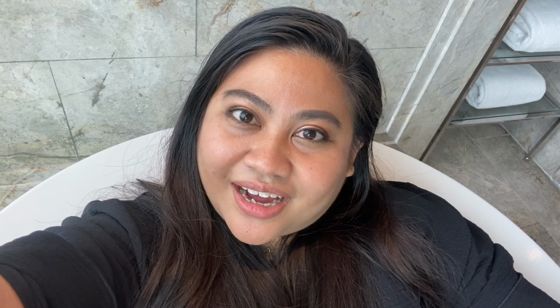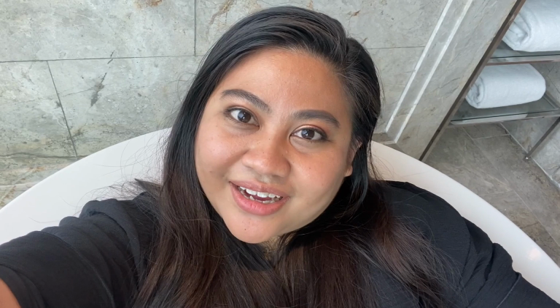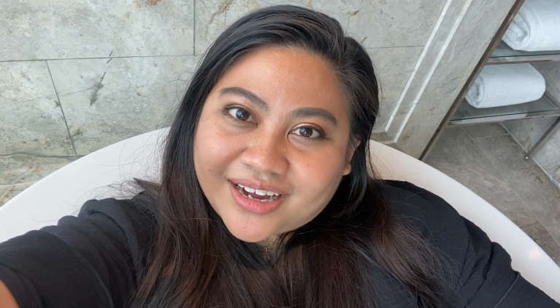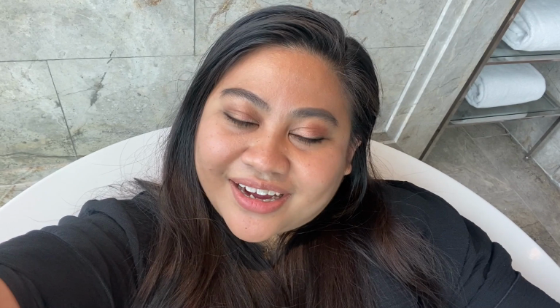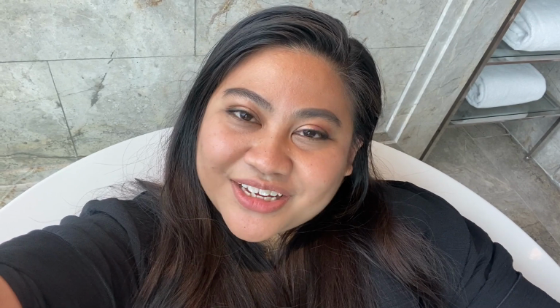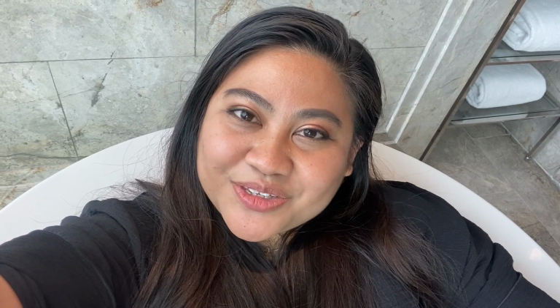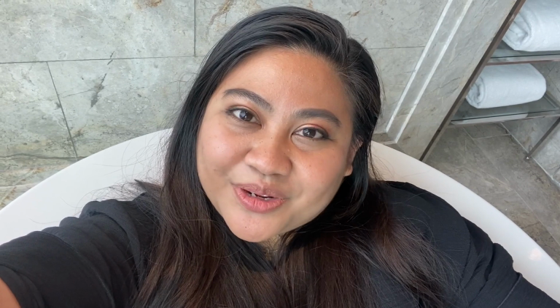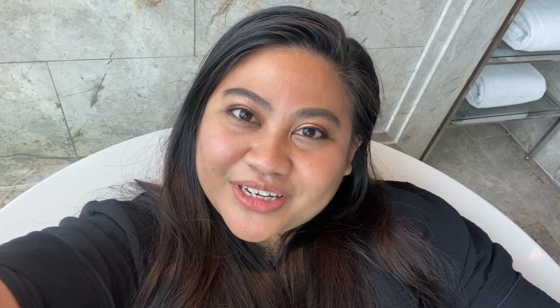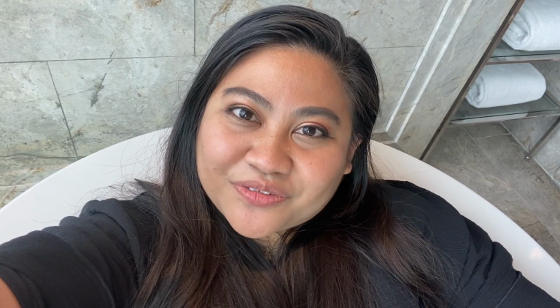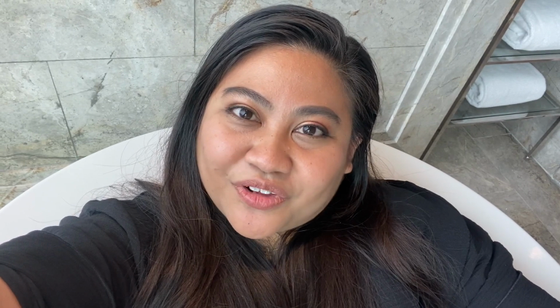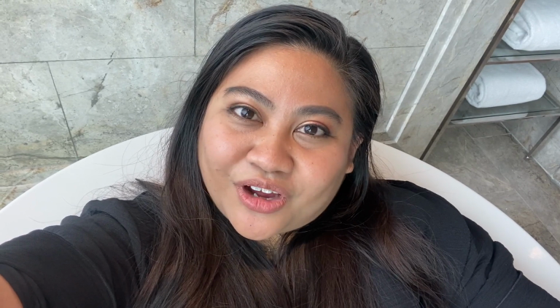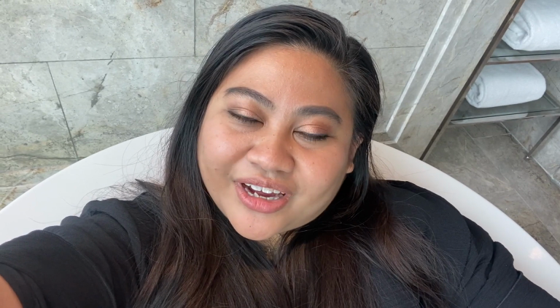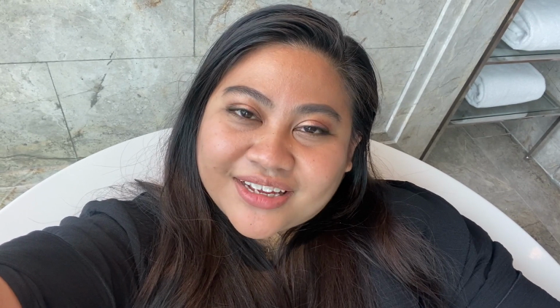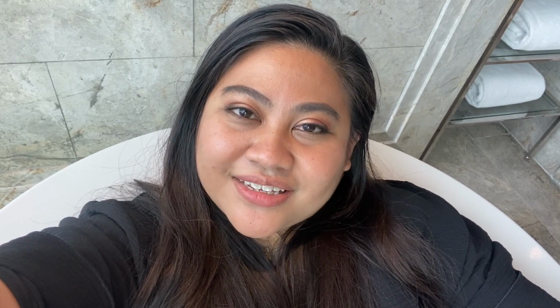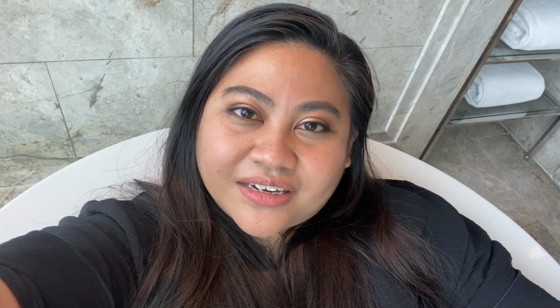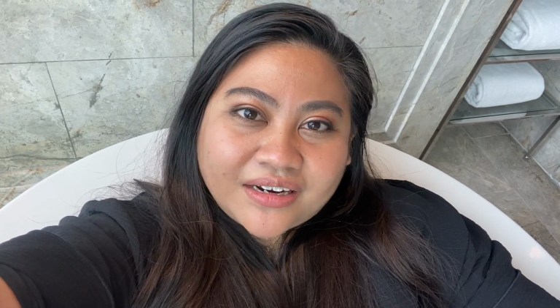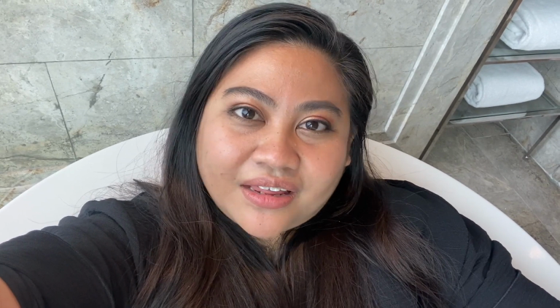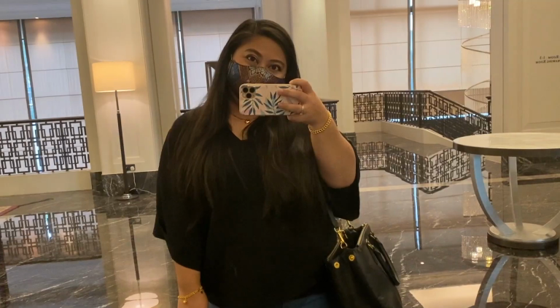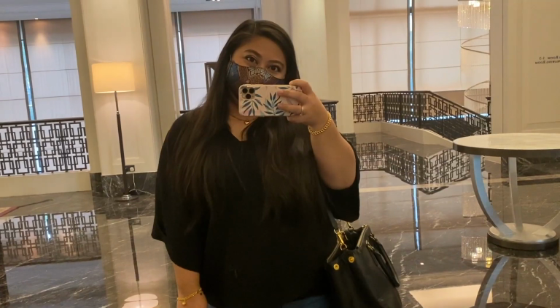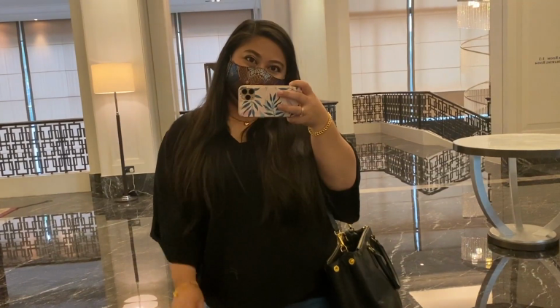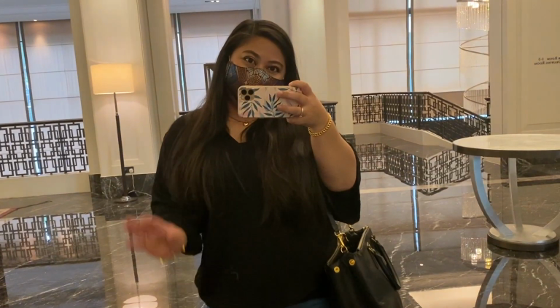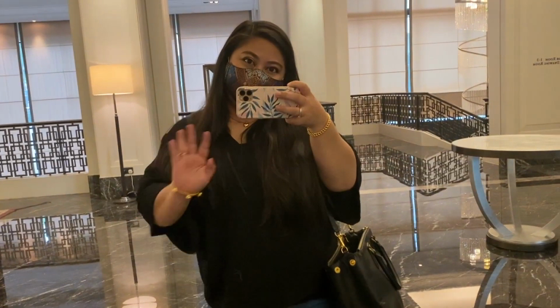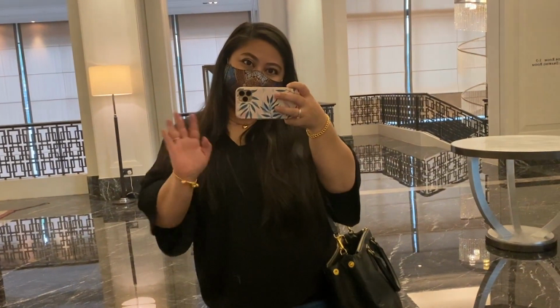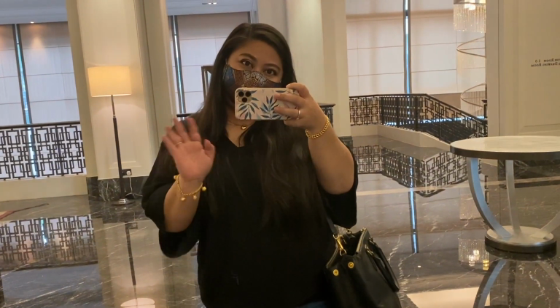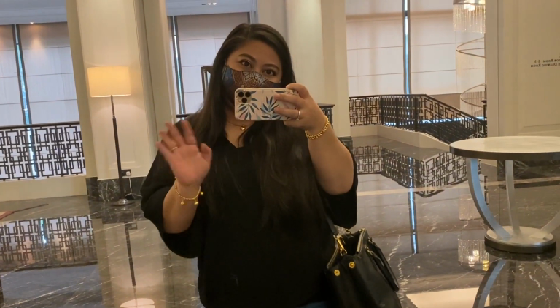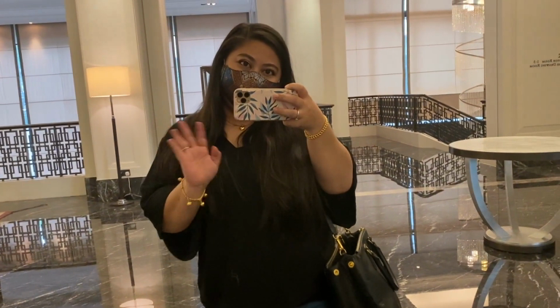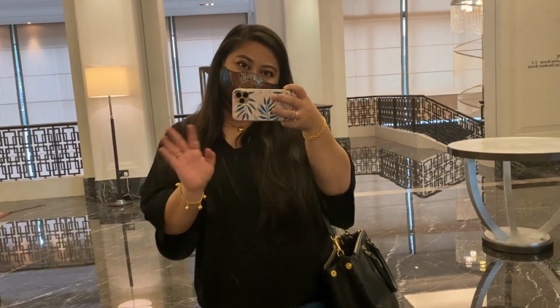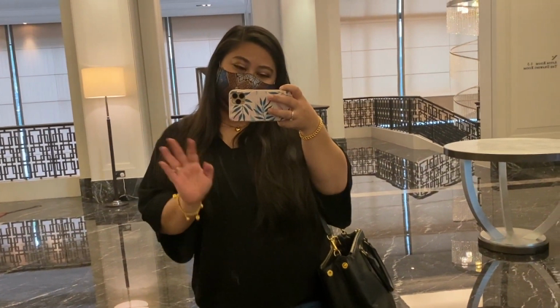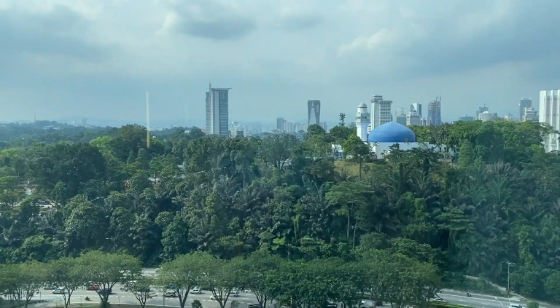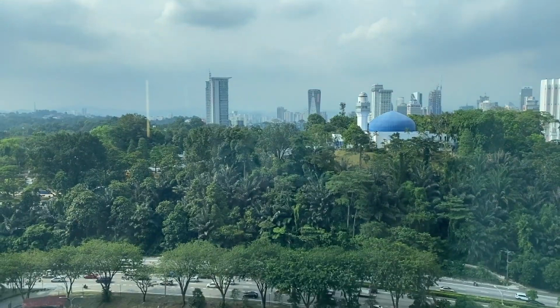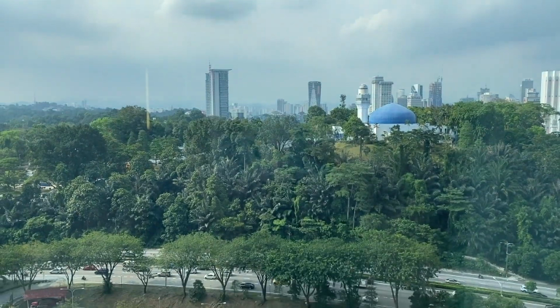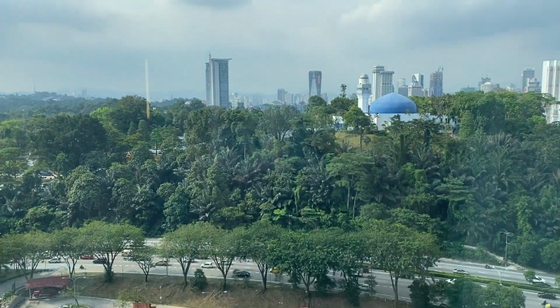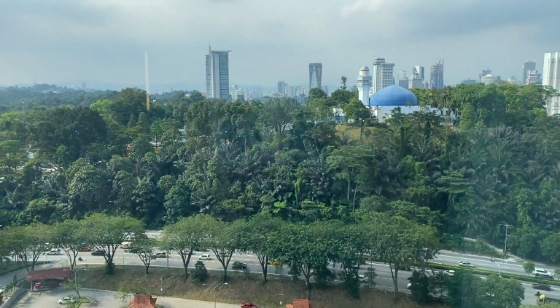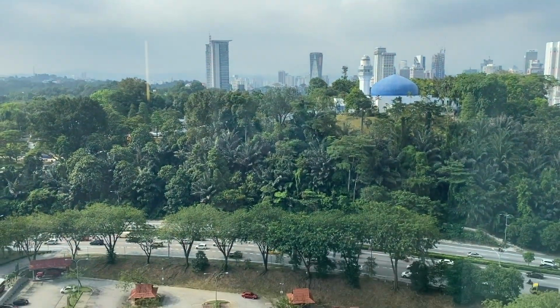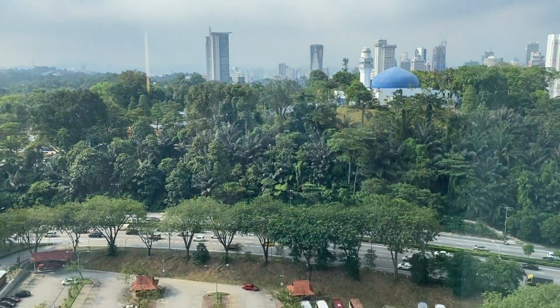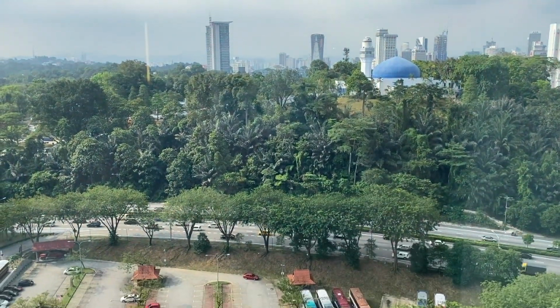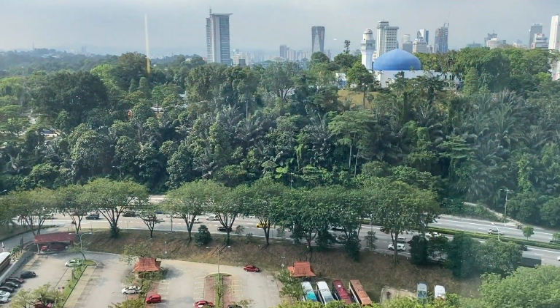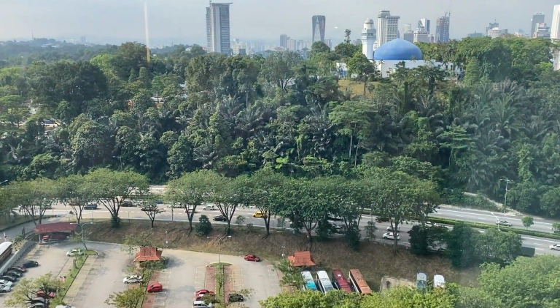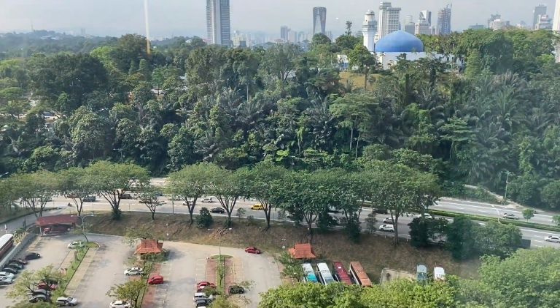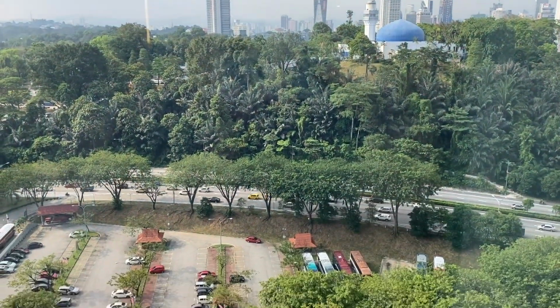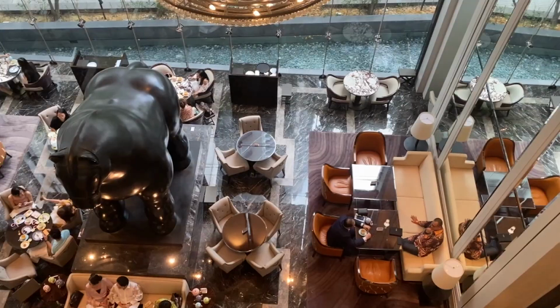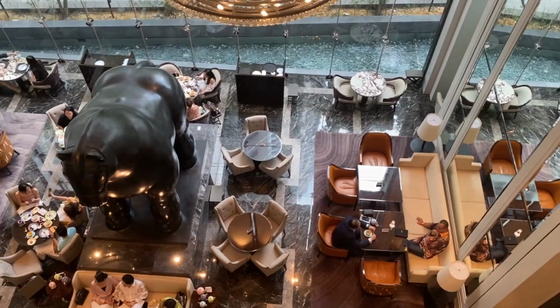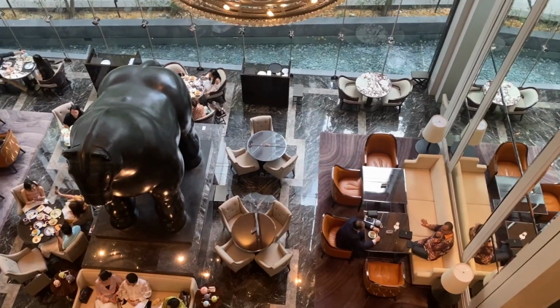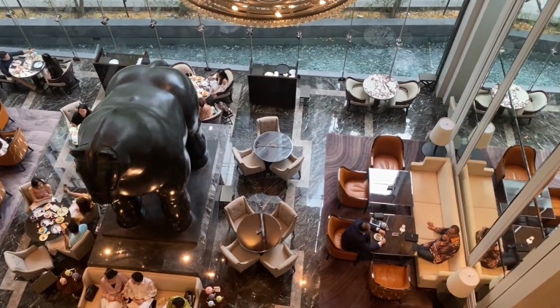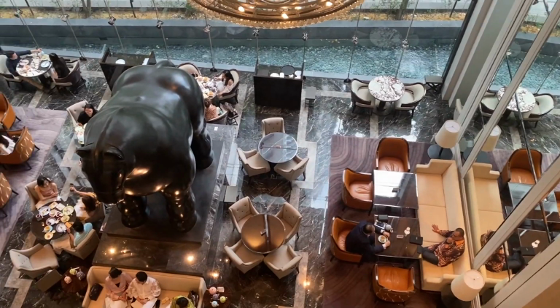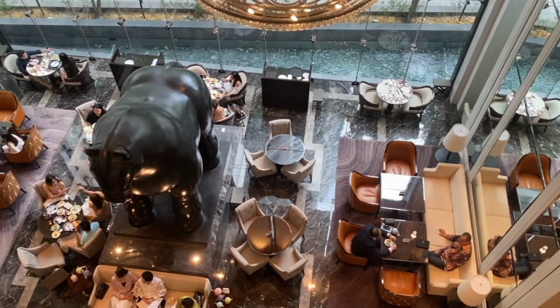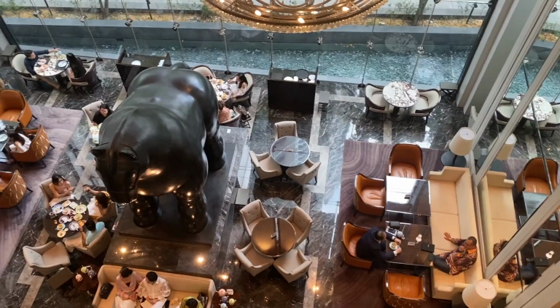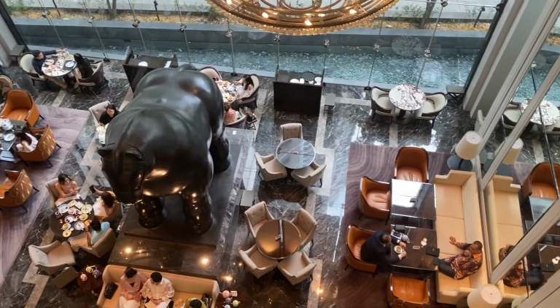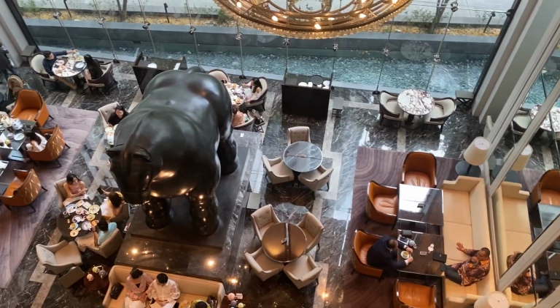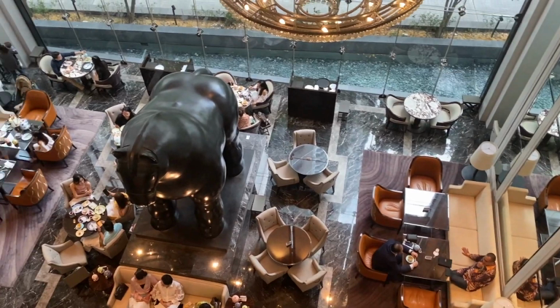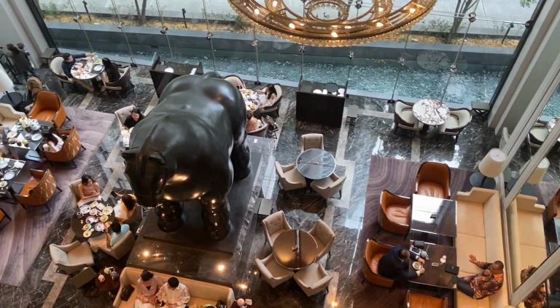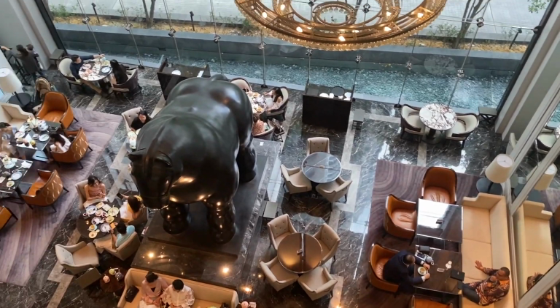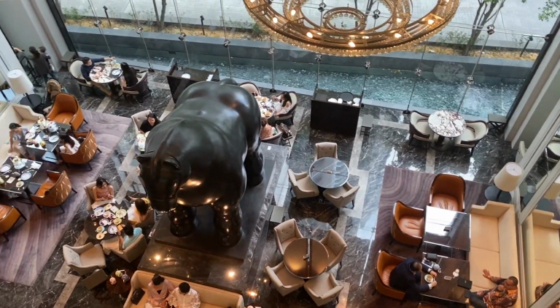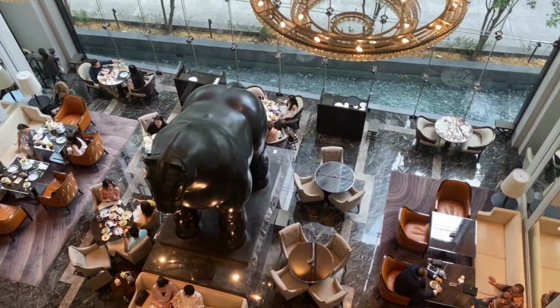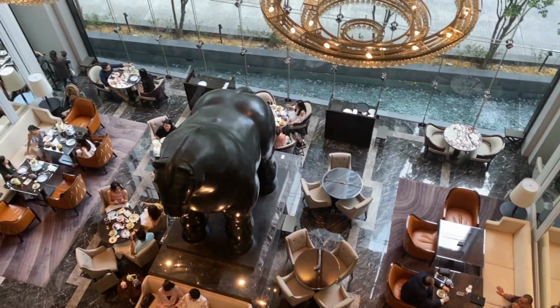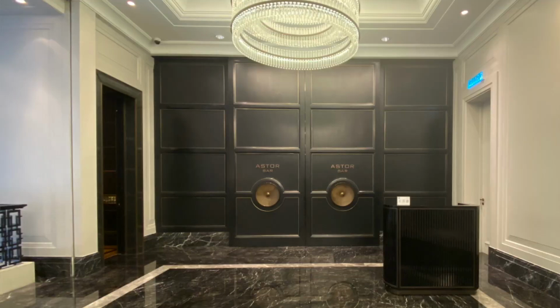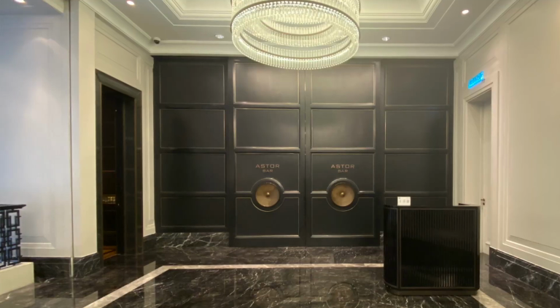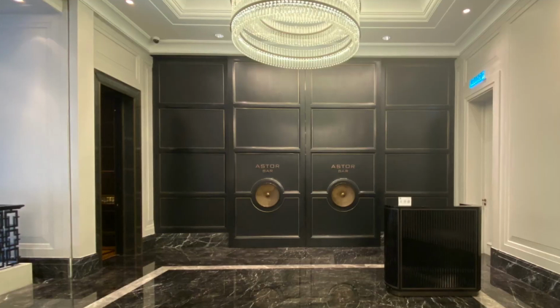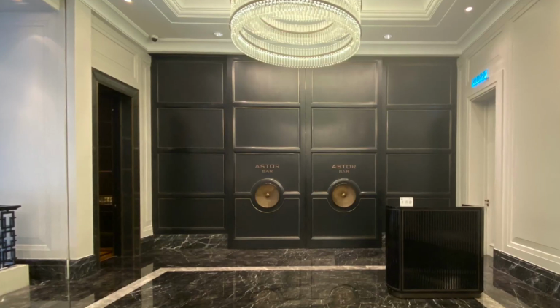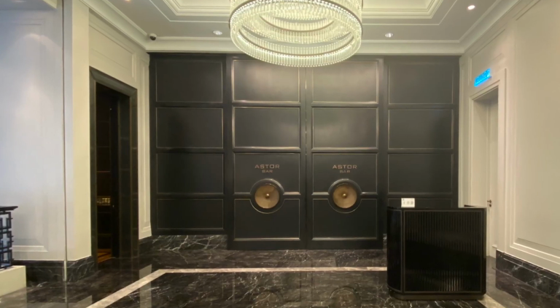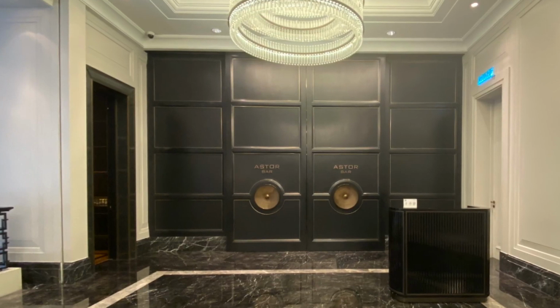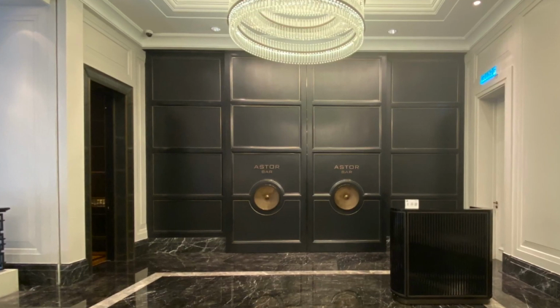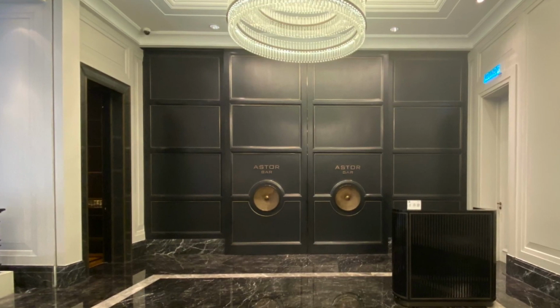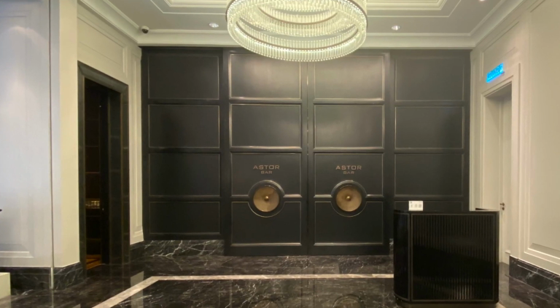Hi guys! Today's vlog is another staycation in Kuala Lumpur!